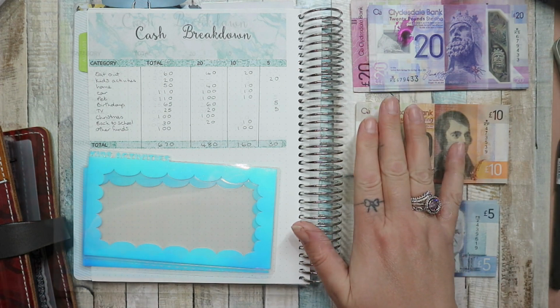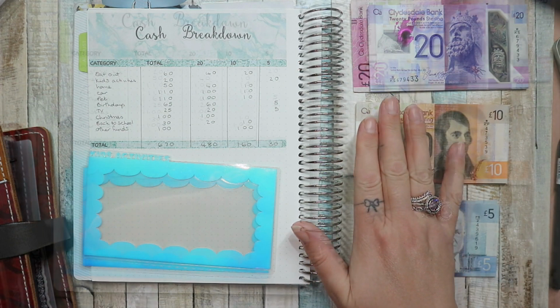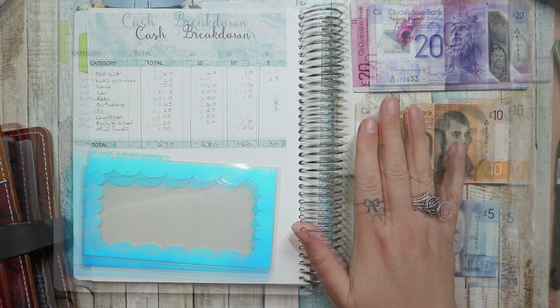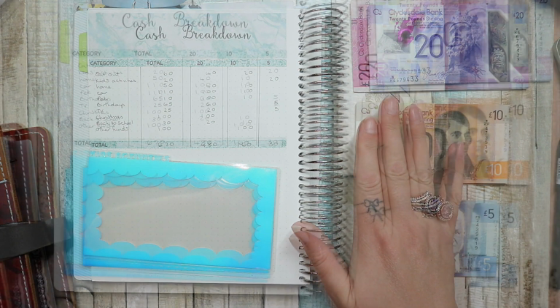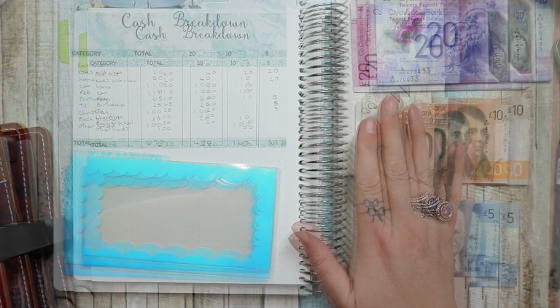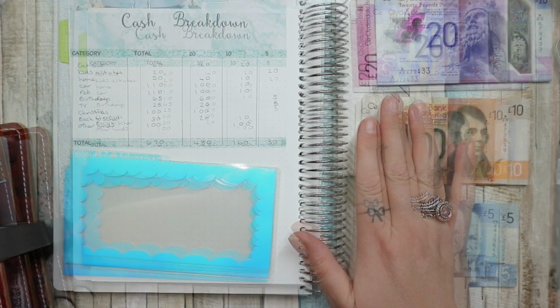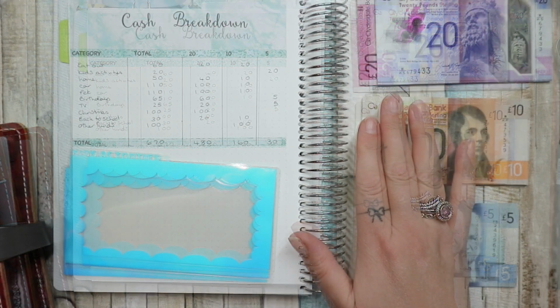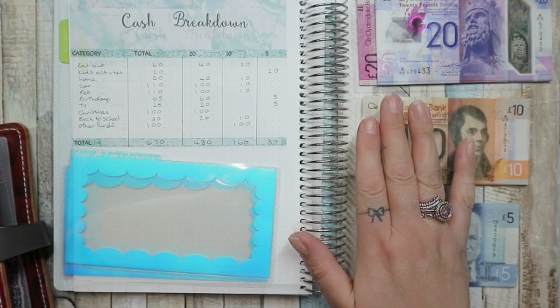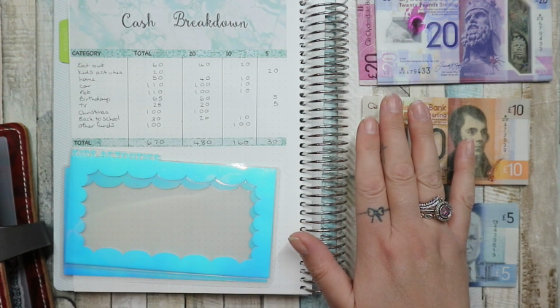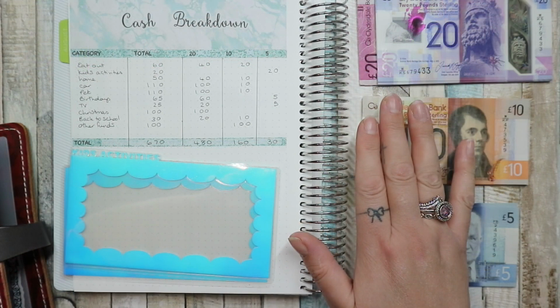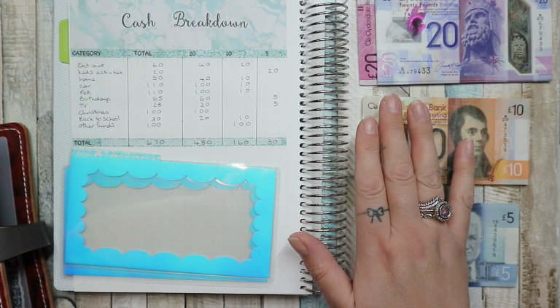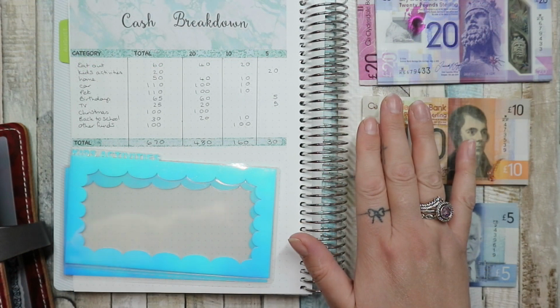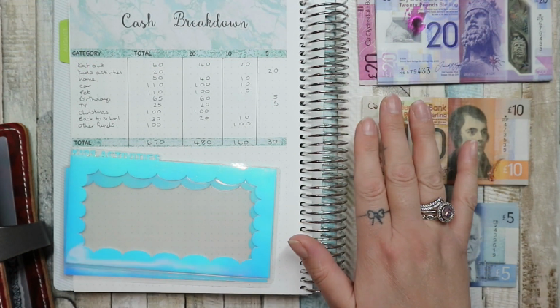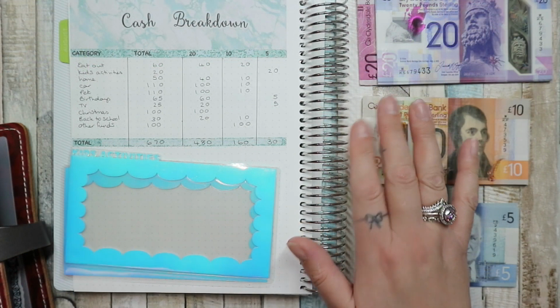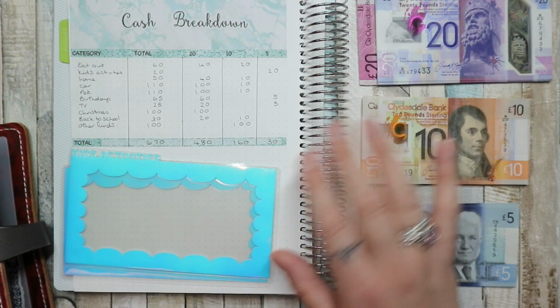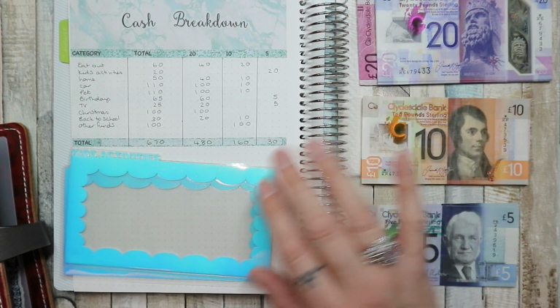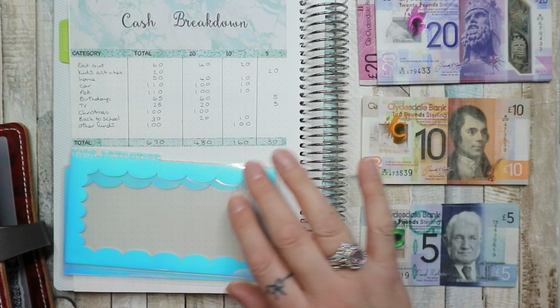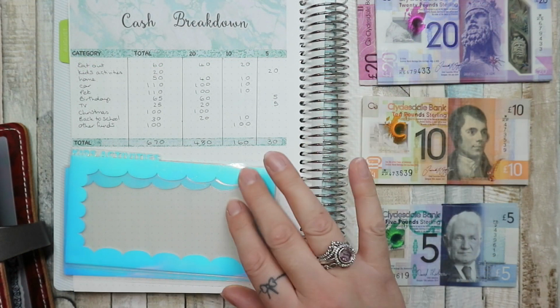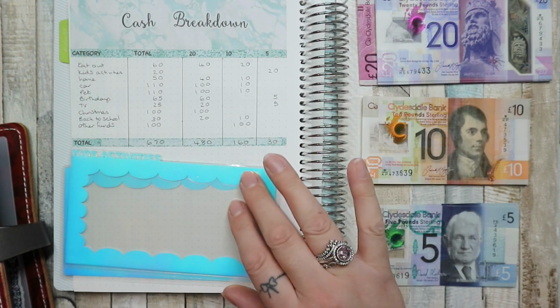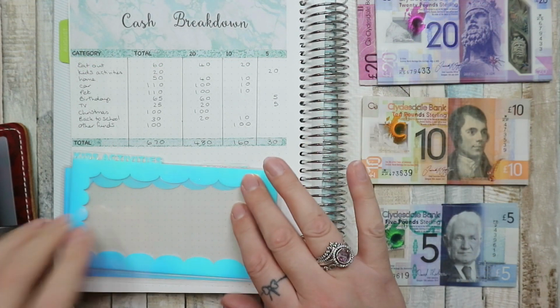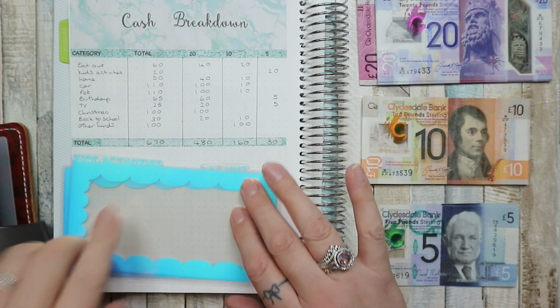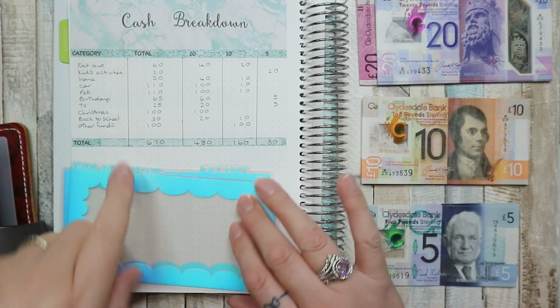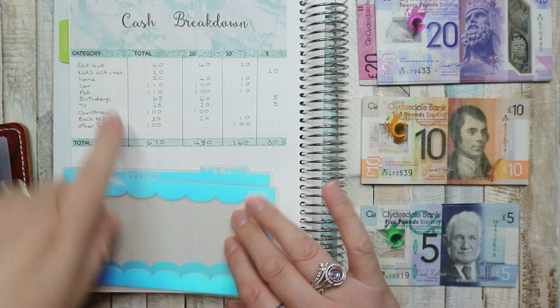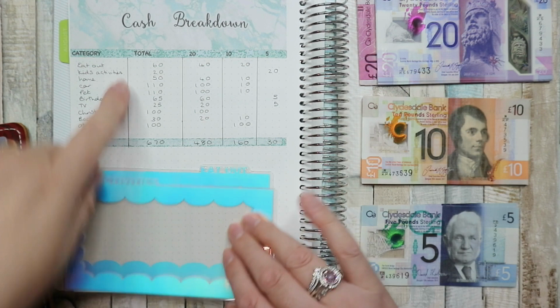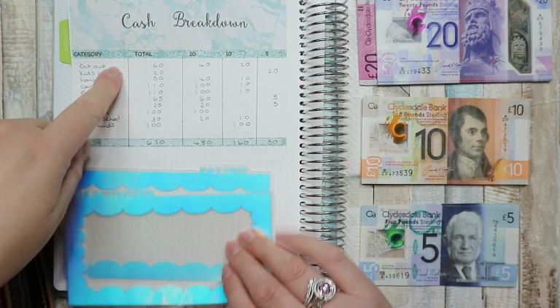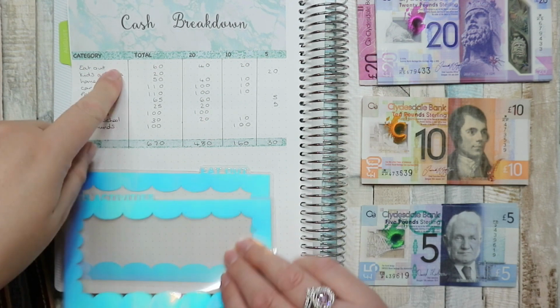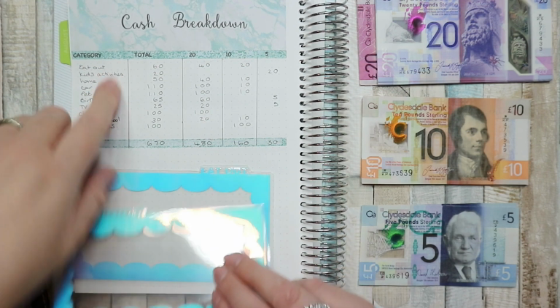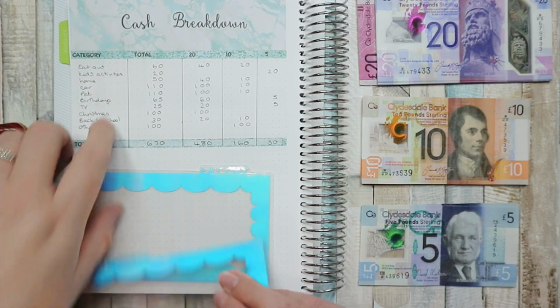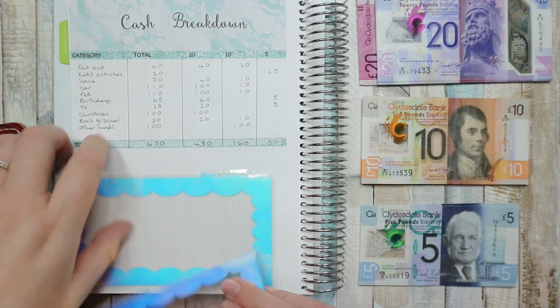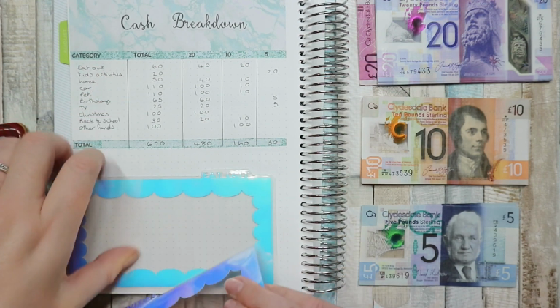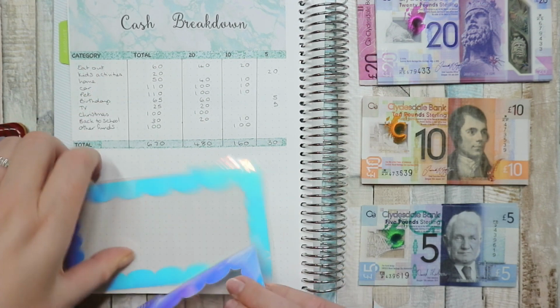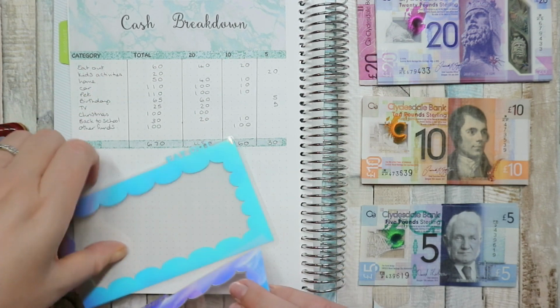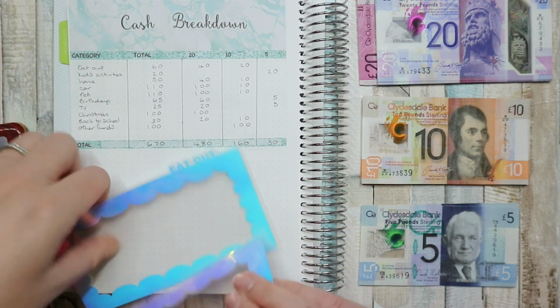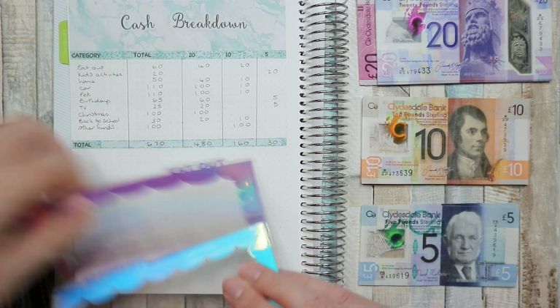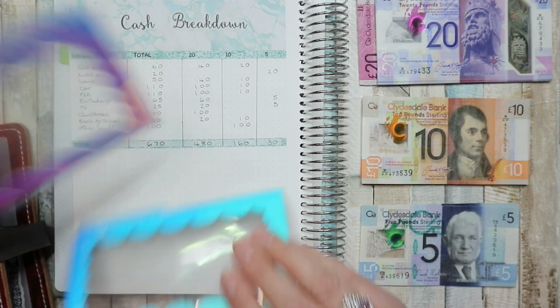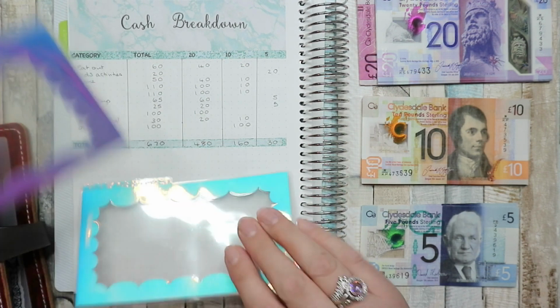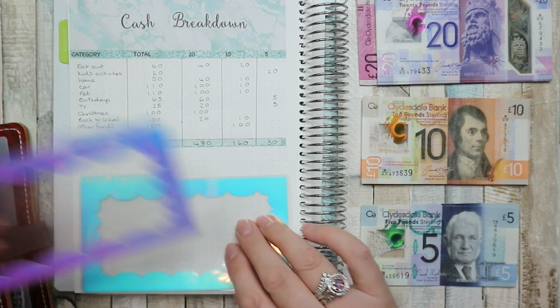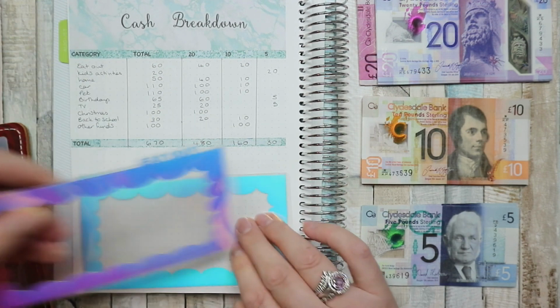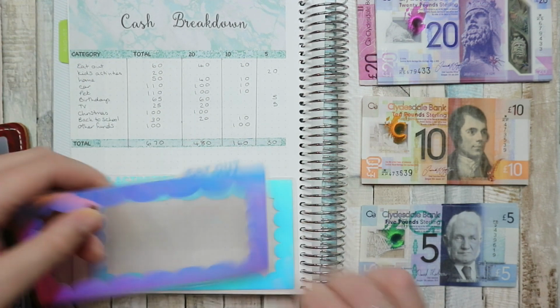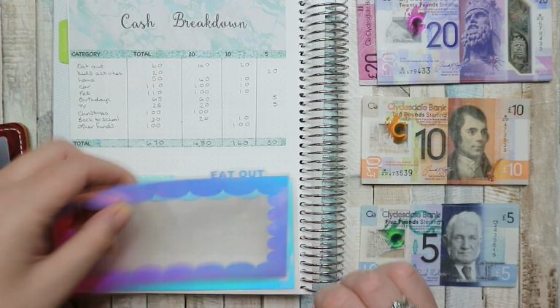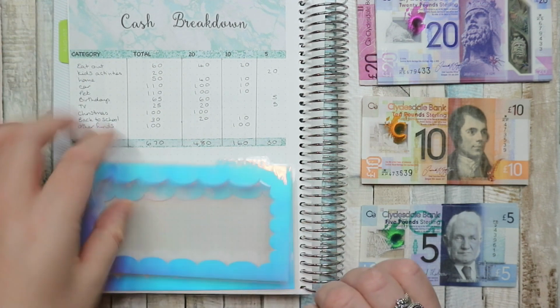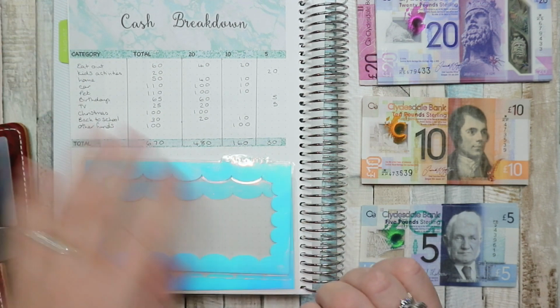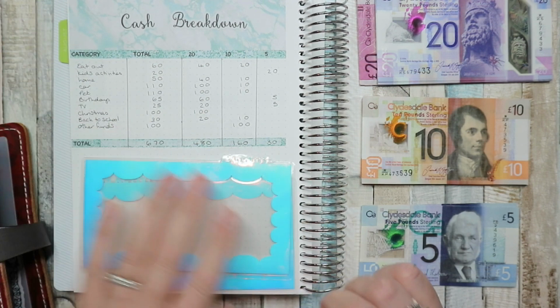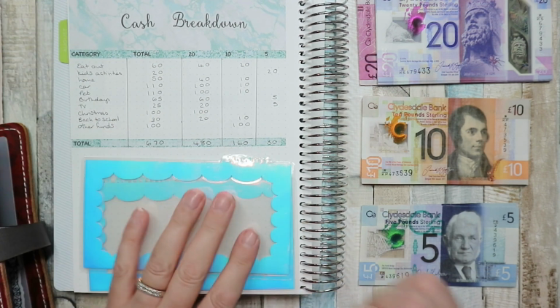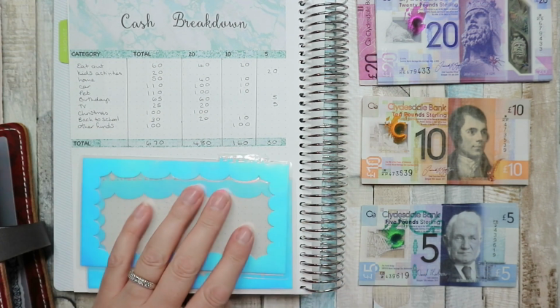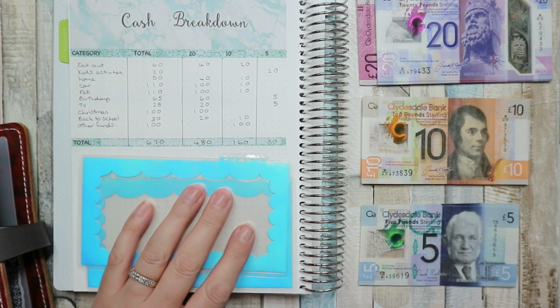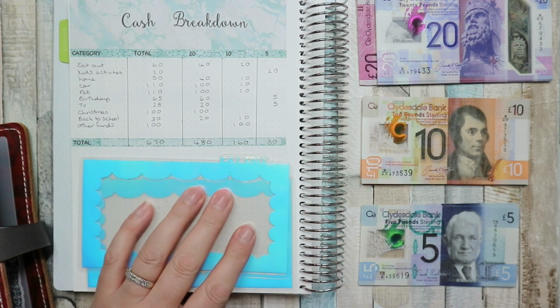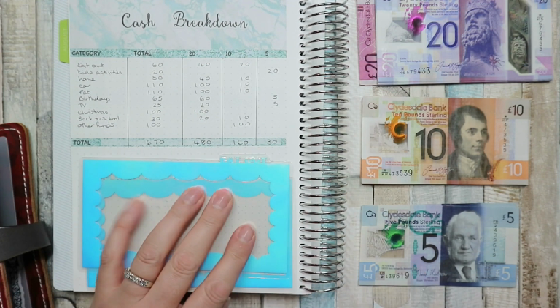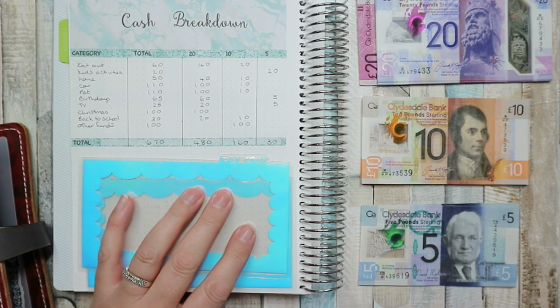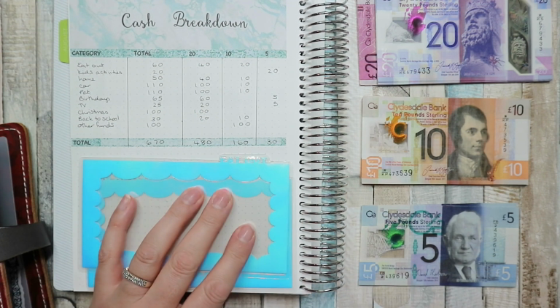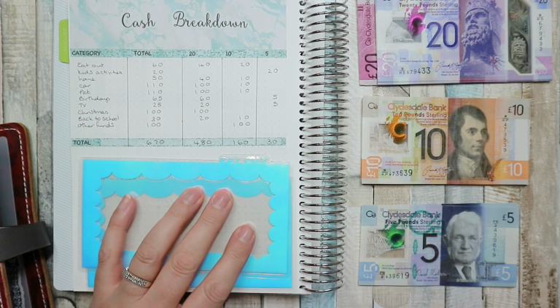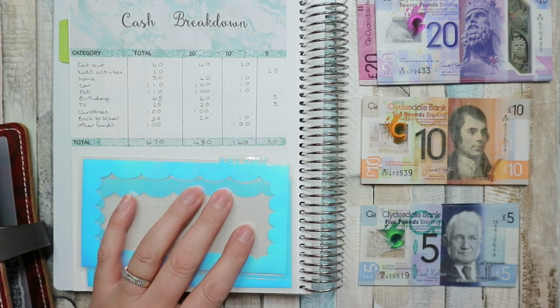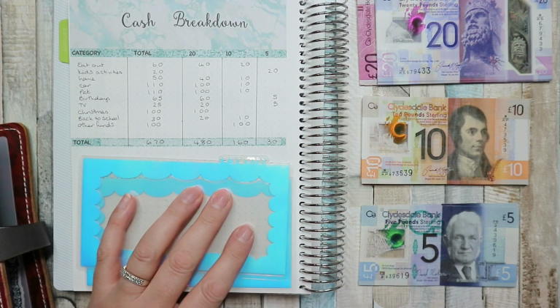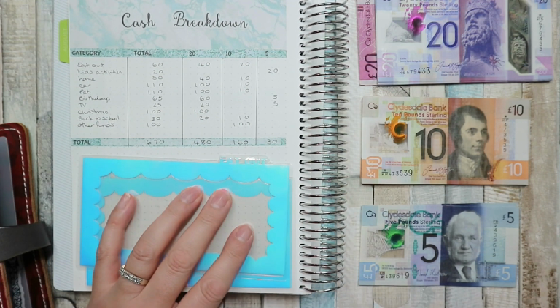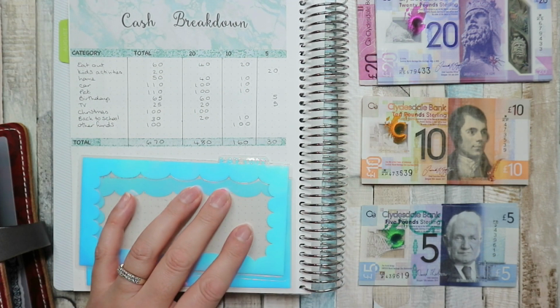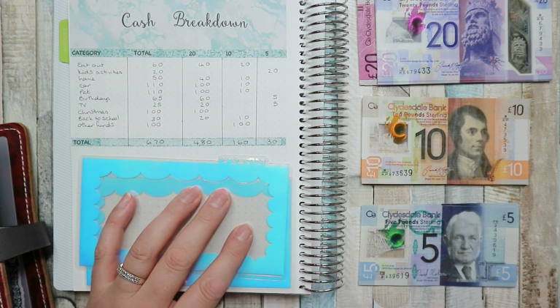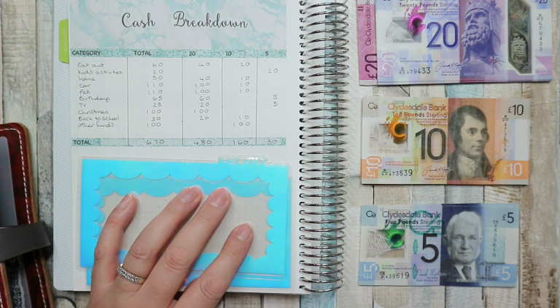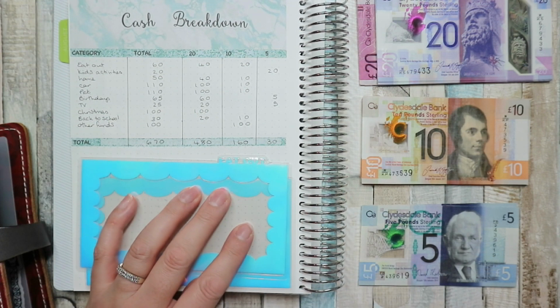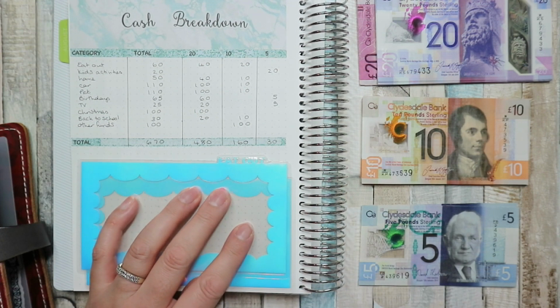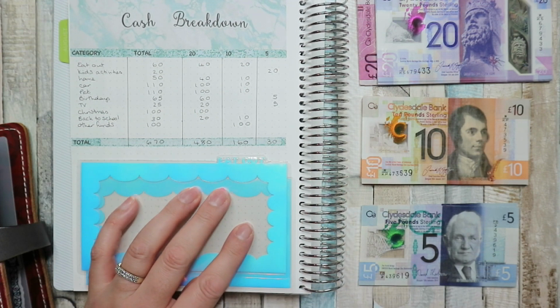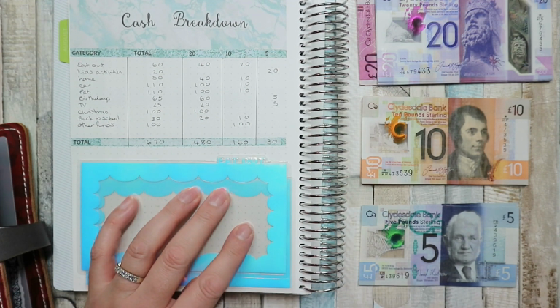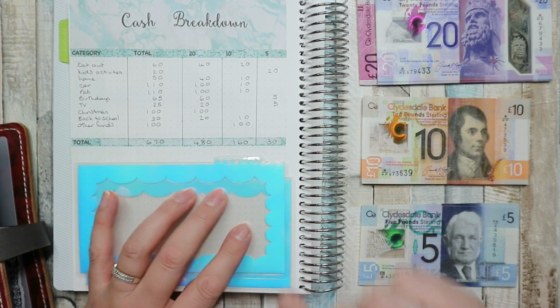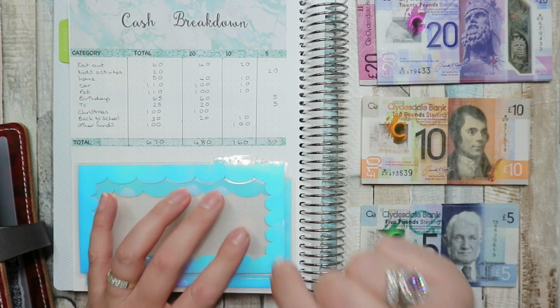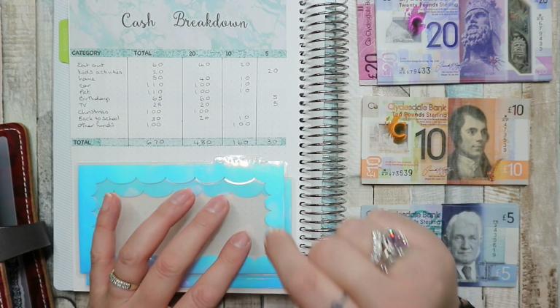I'm going to do a video with a little update and a bit more information on our budgeting, which has not been going so well, shall we say. Okay, I'm just going to get going. Our first envelope is eating out.